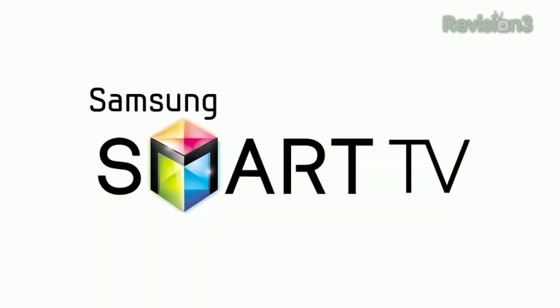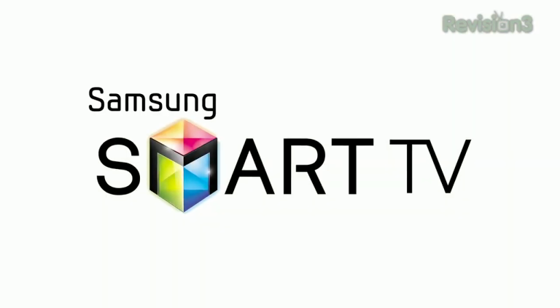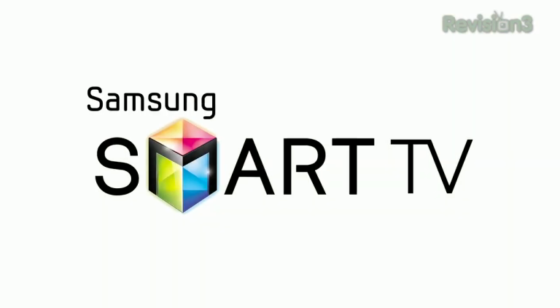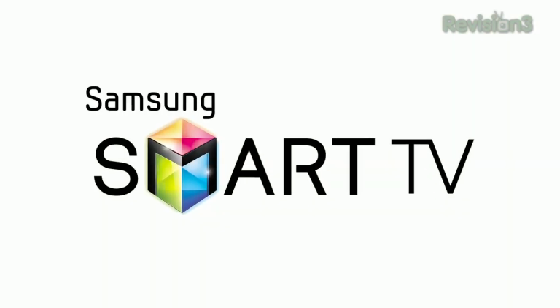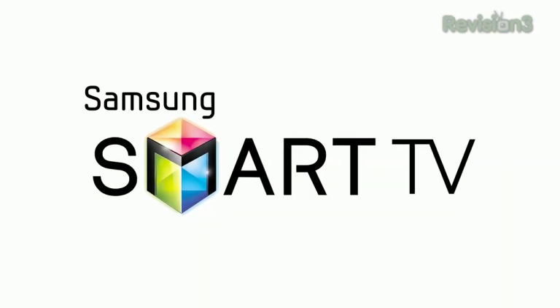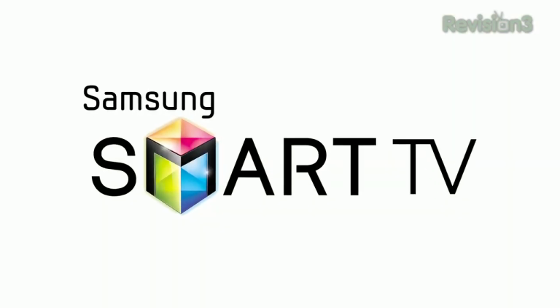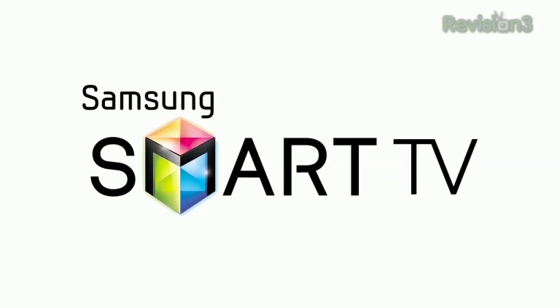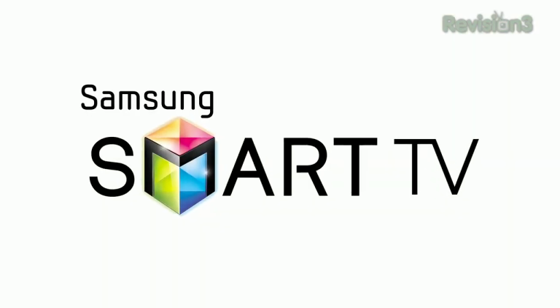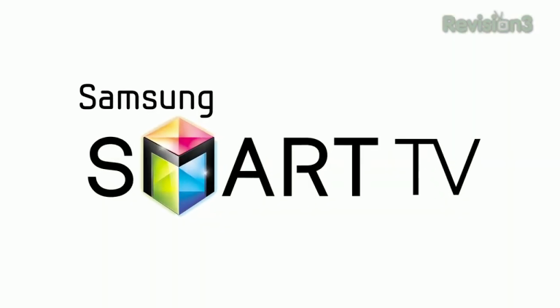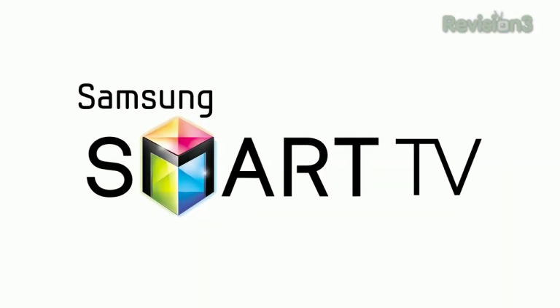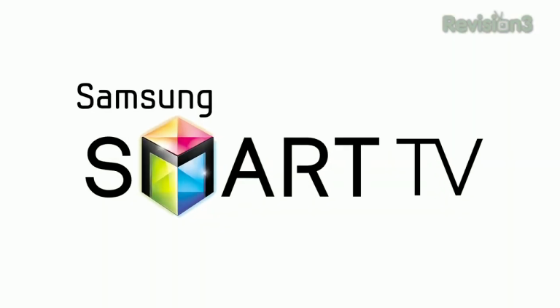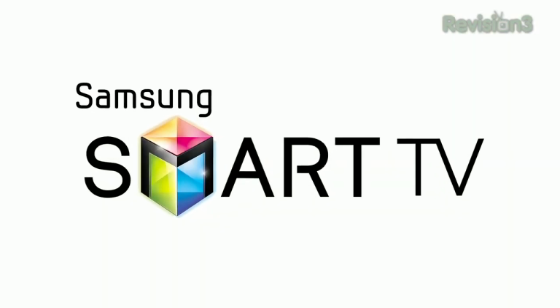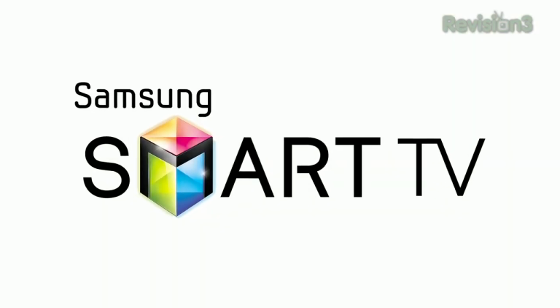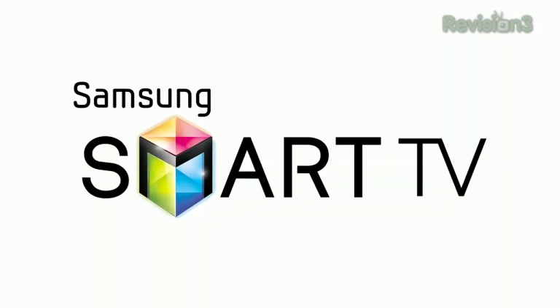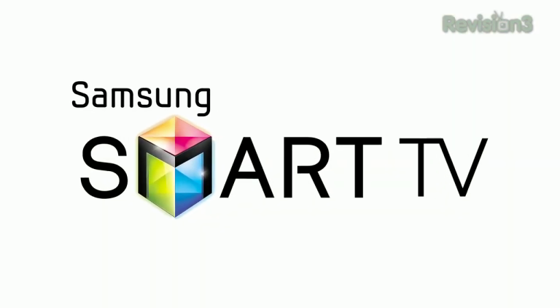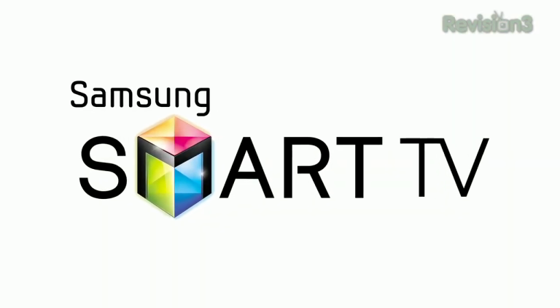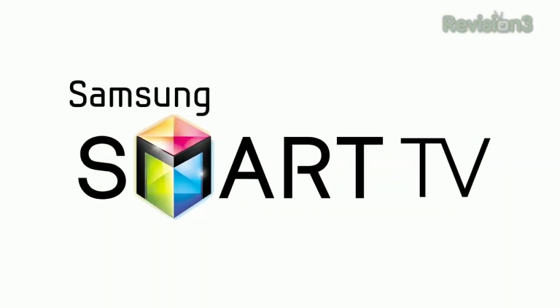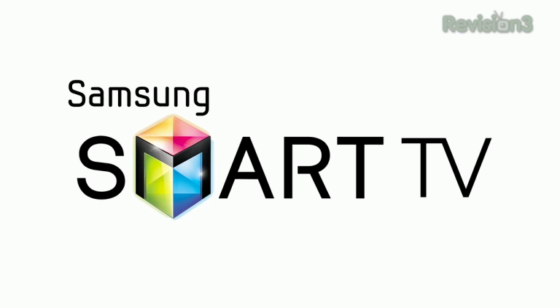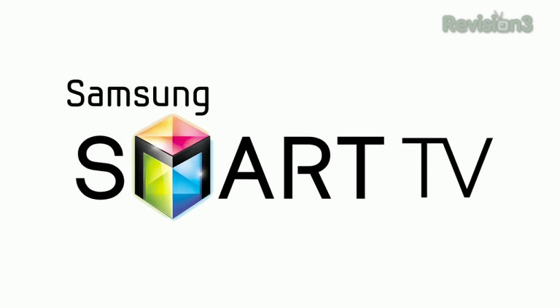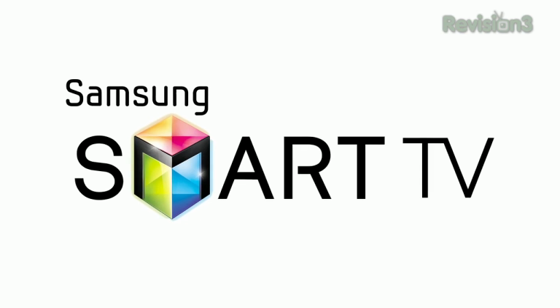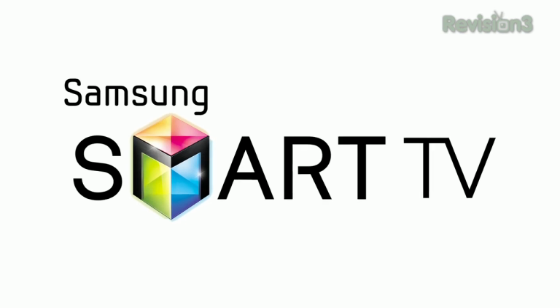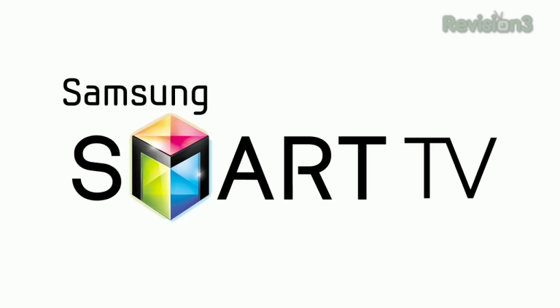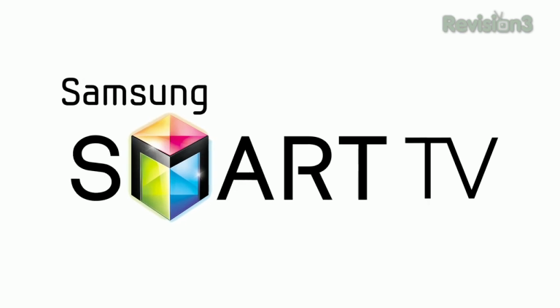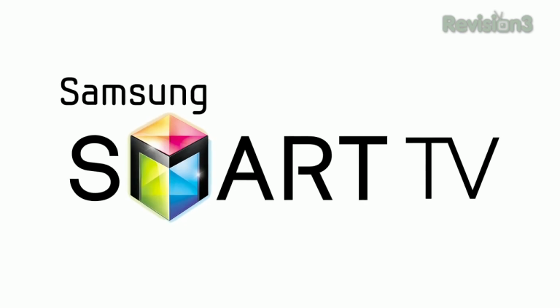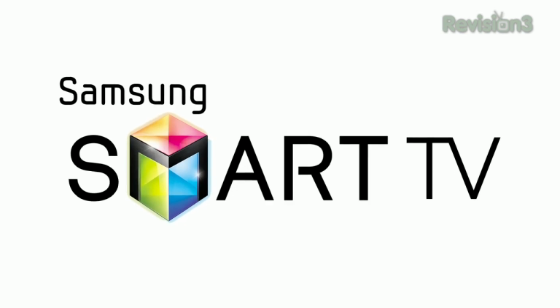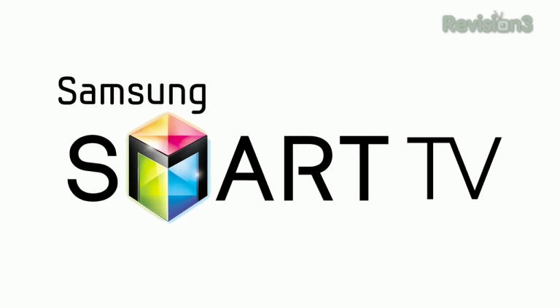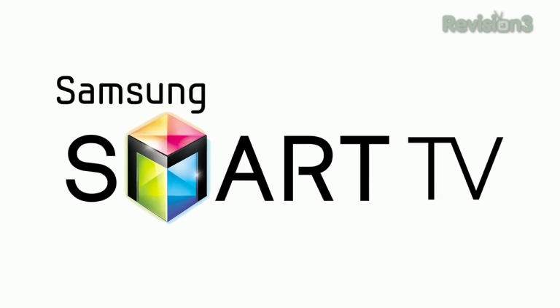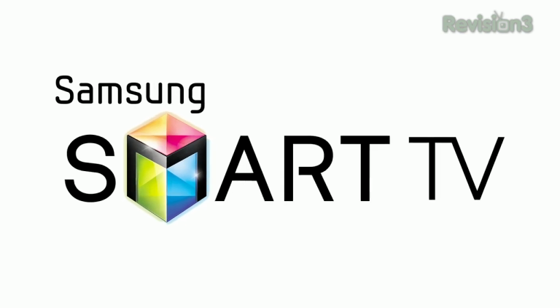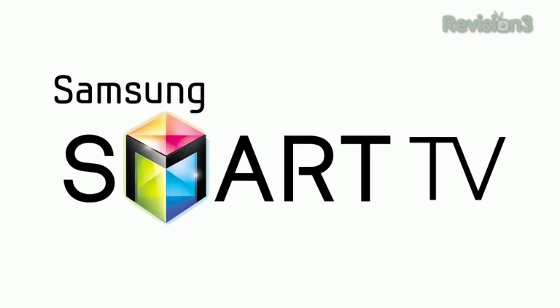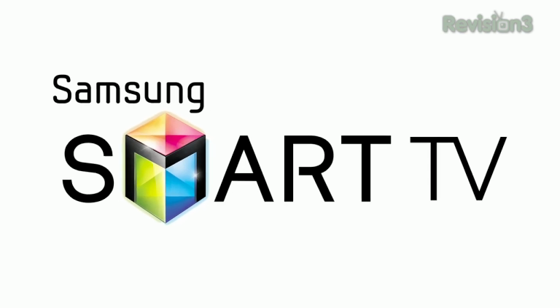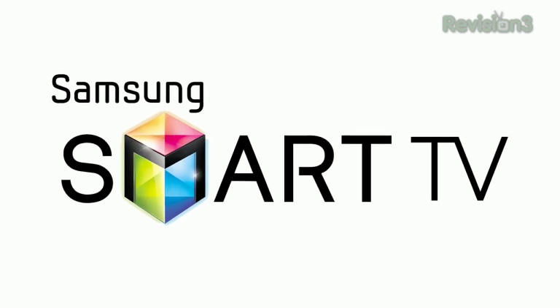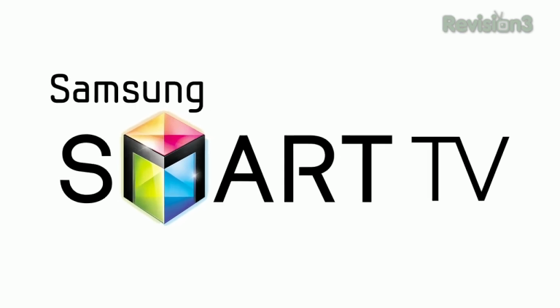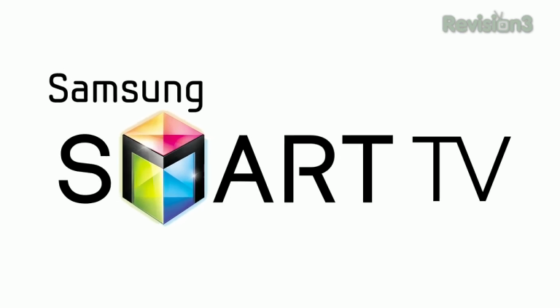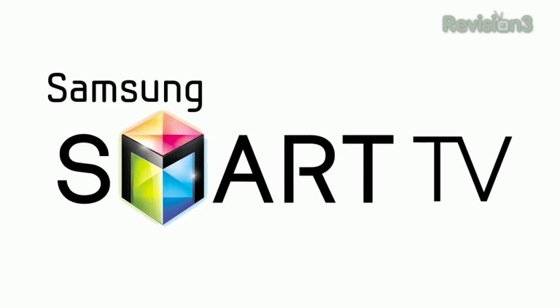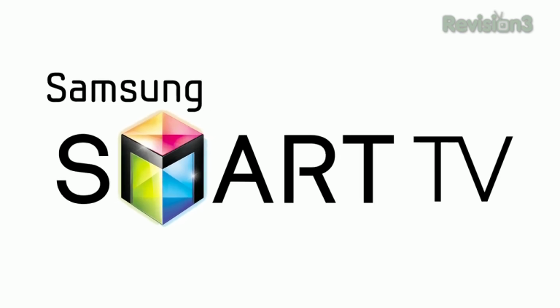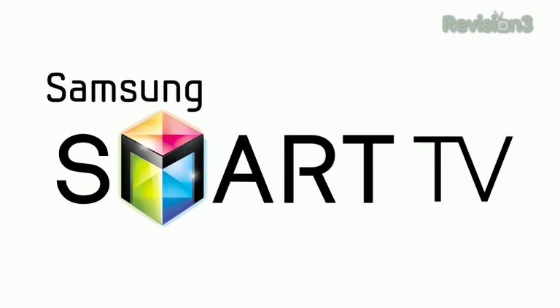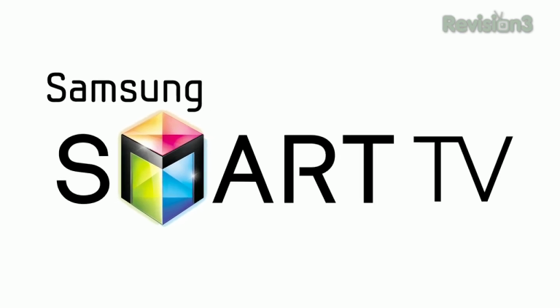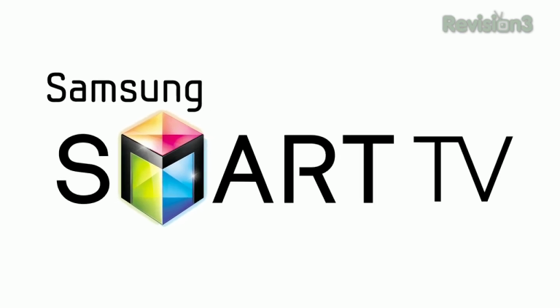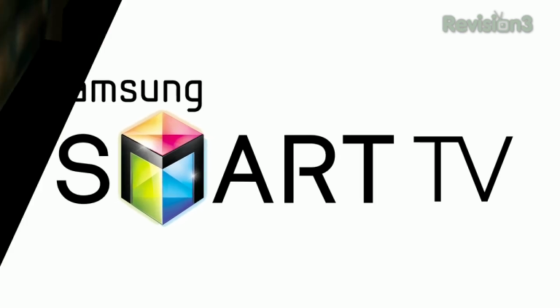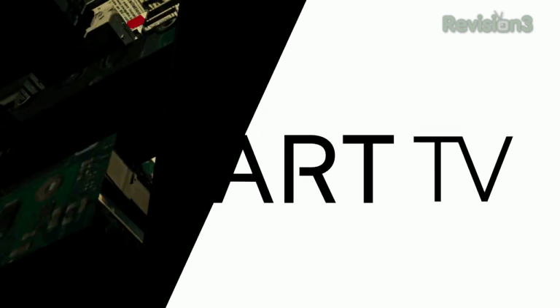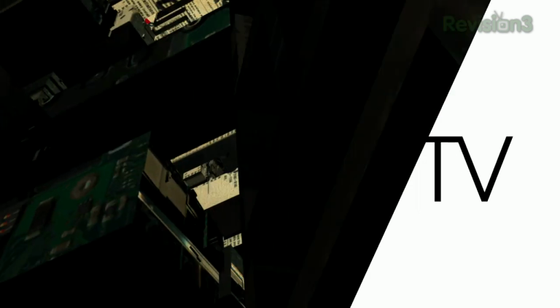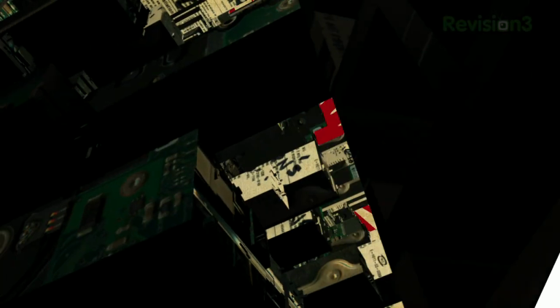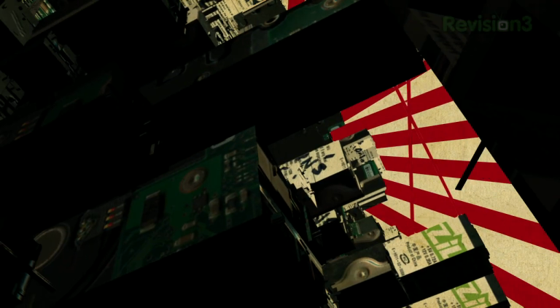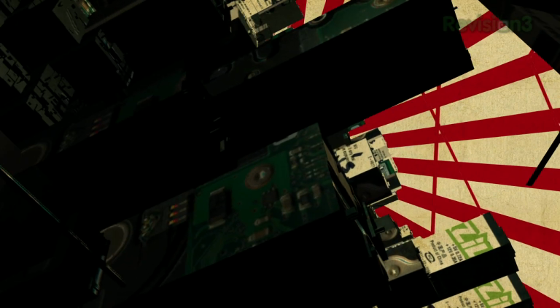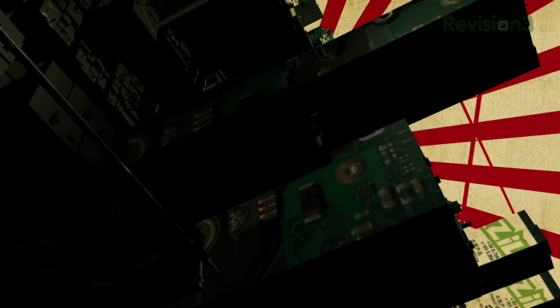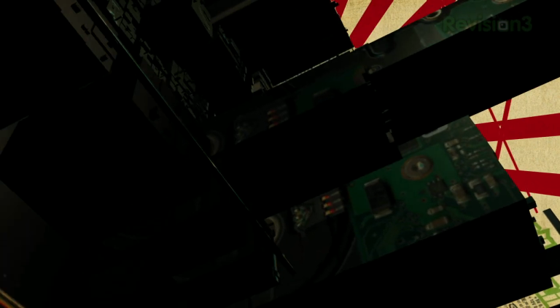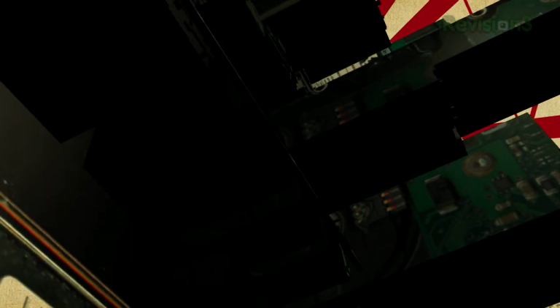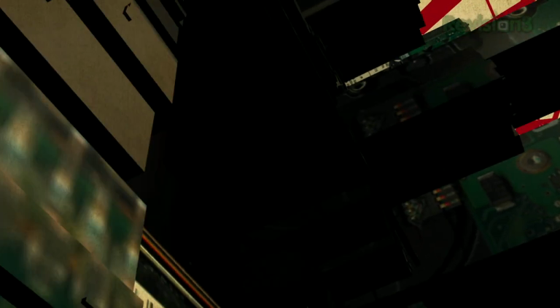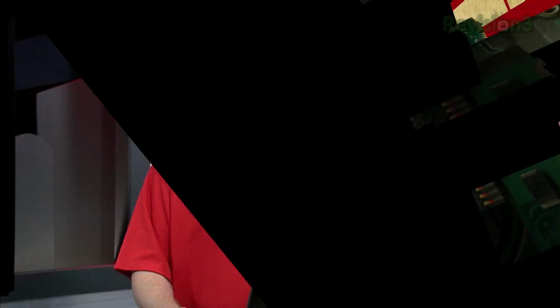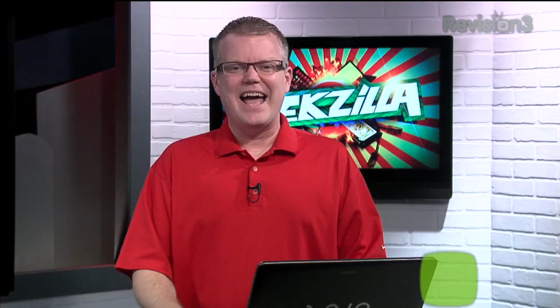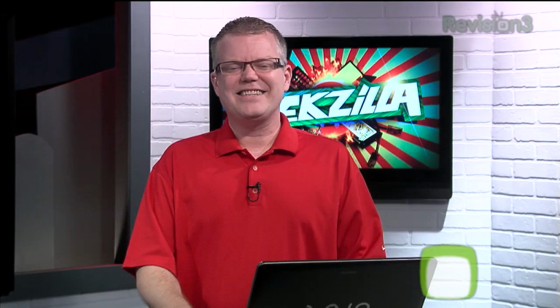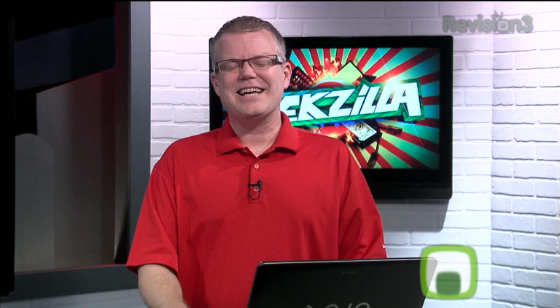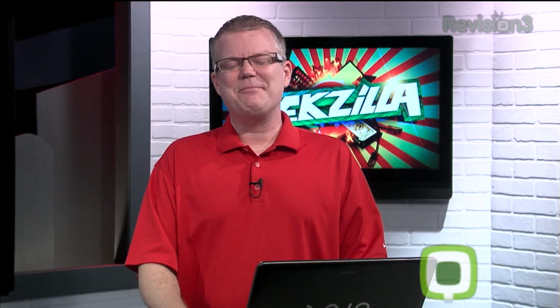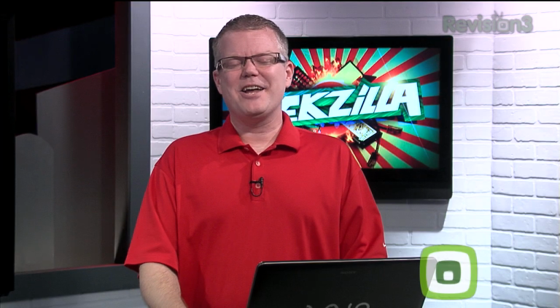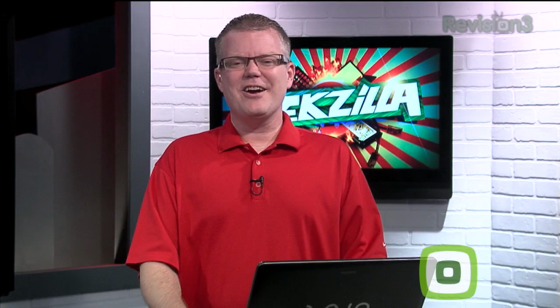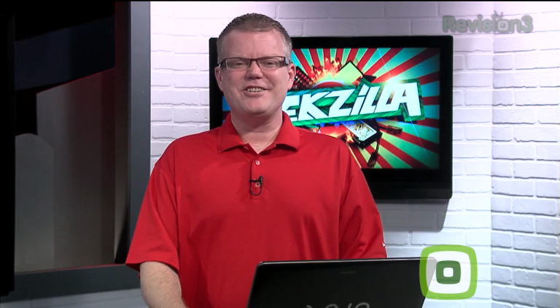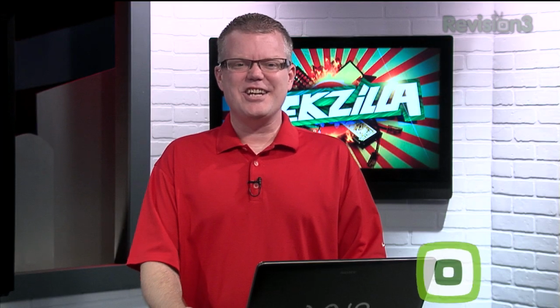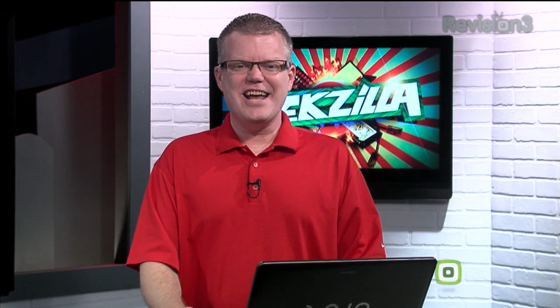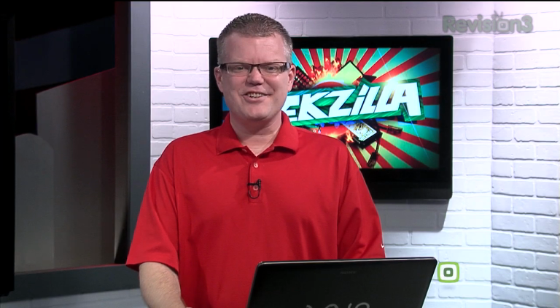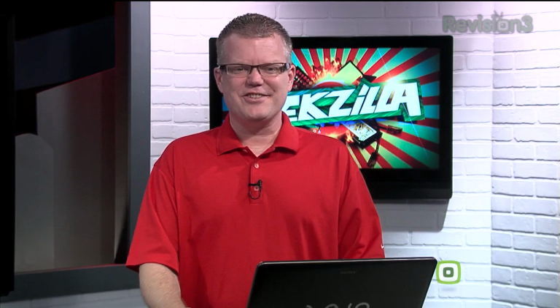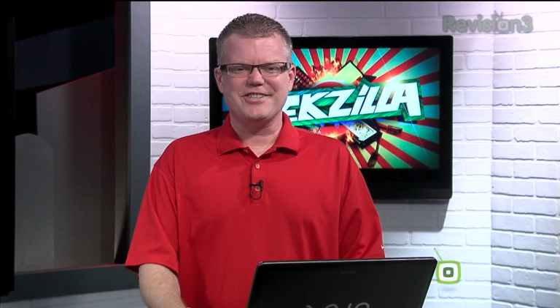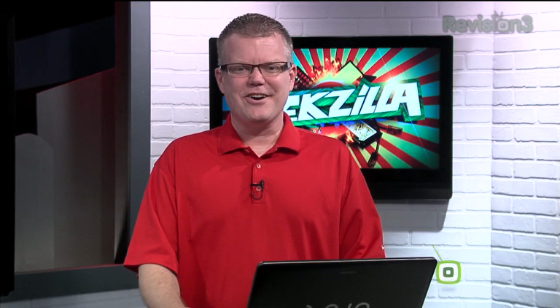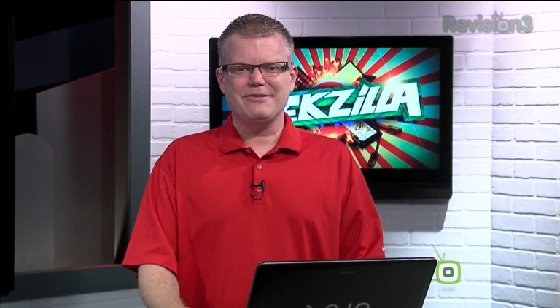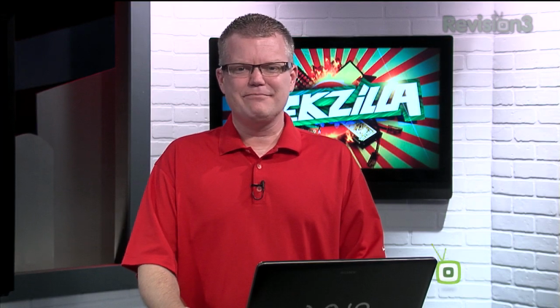This episode of TechZilla is brought to you by Samsung Smart TV. Hey, it's time to get our HD Nation started.